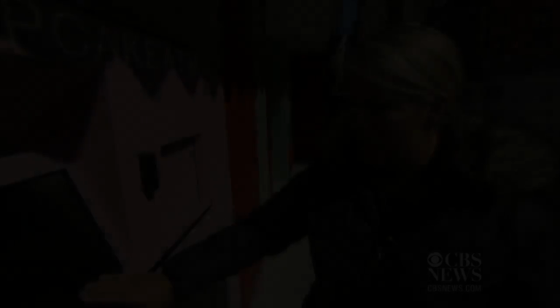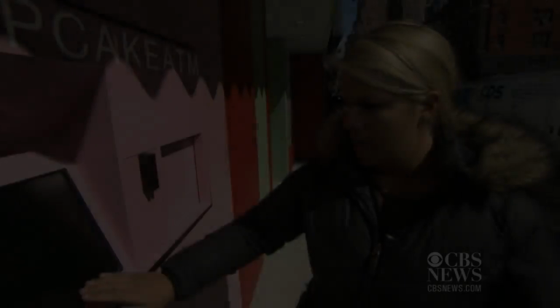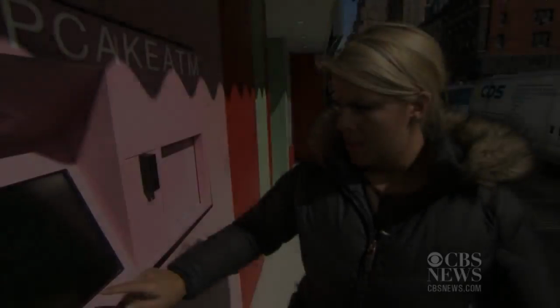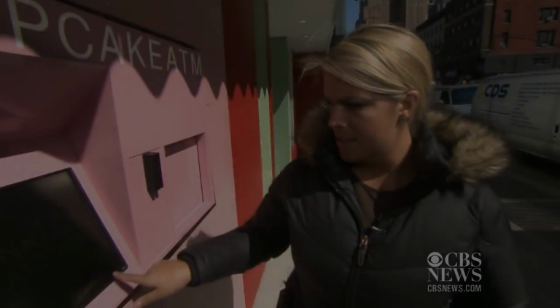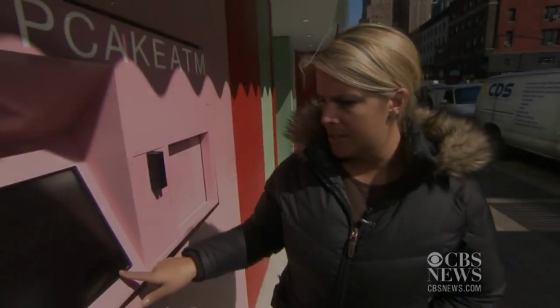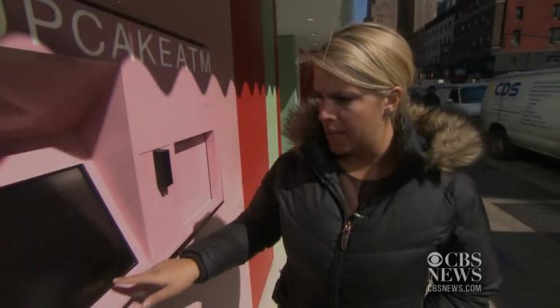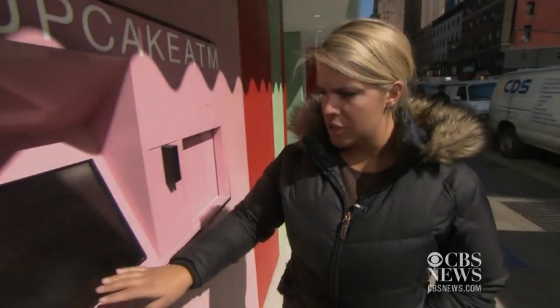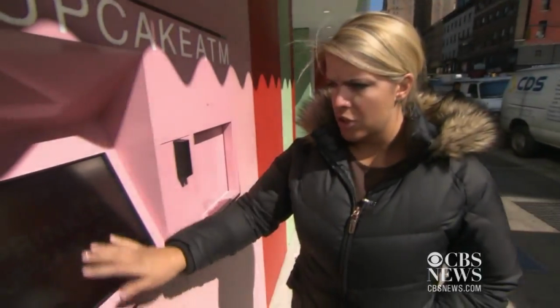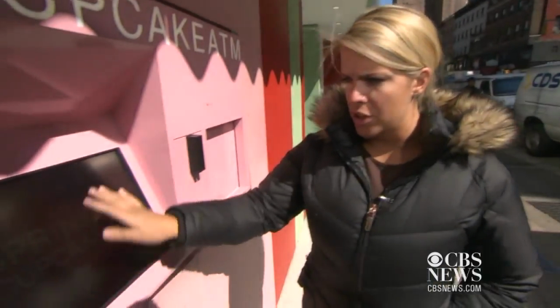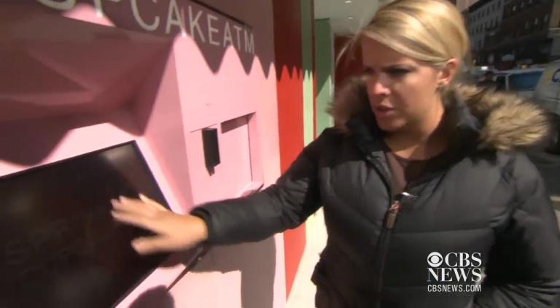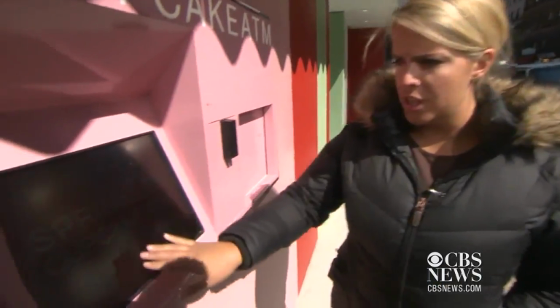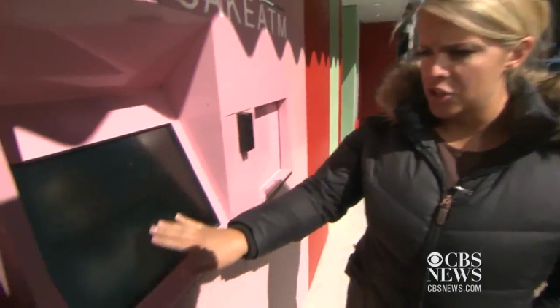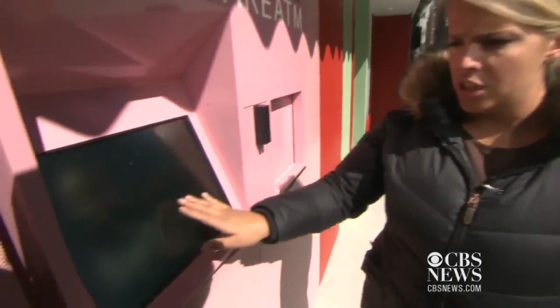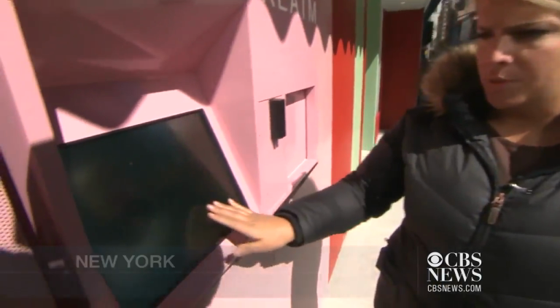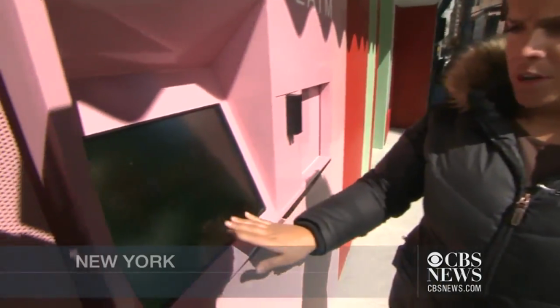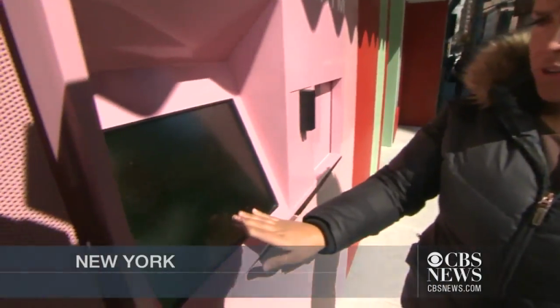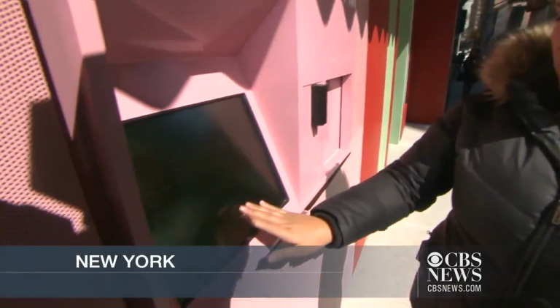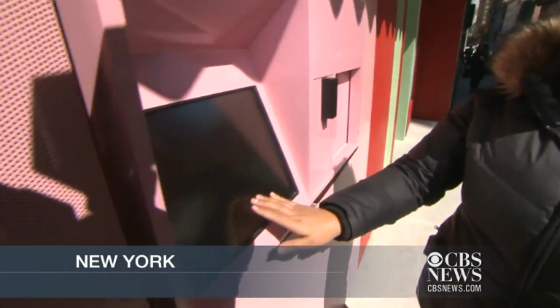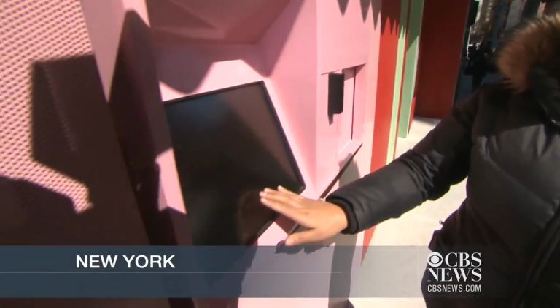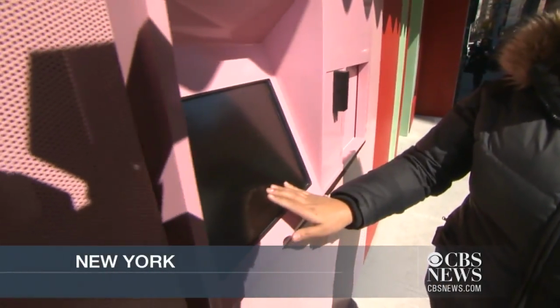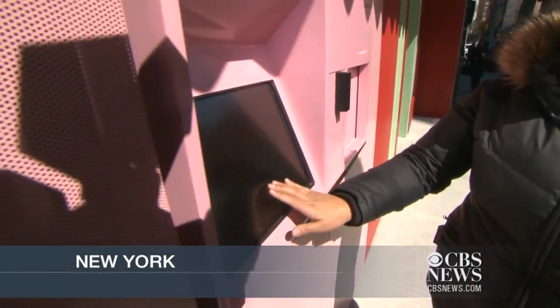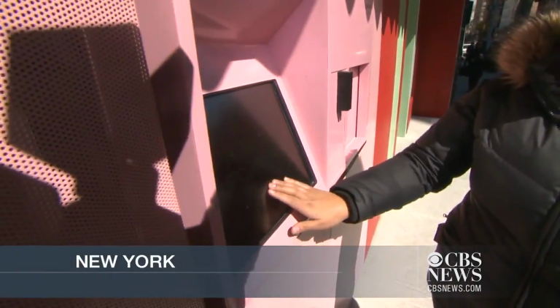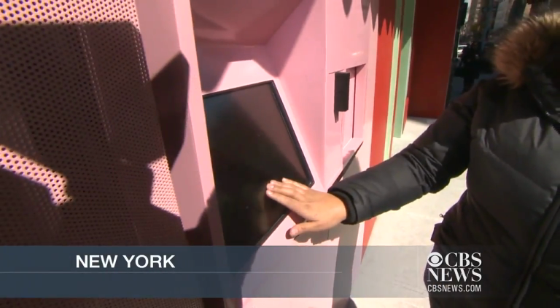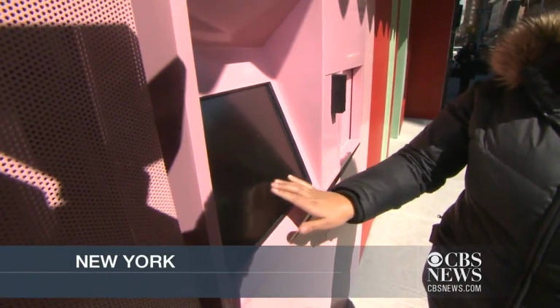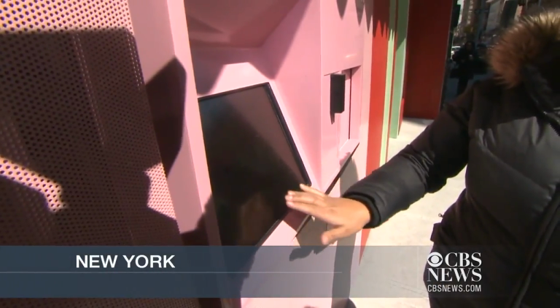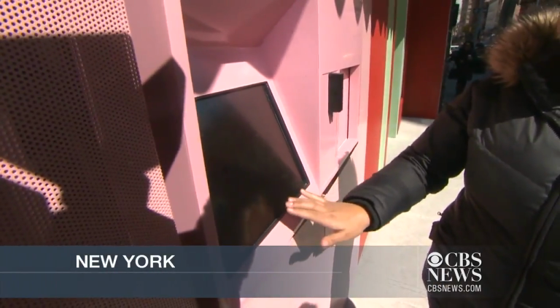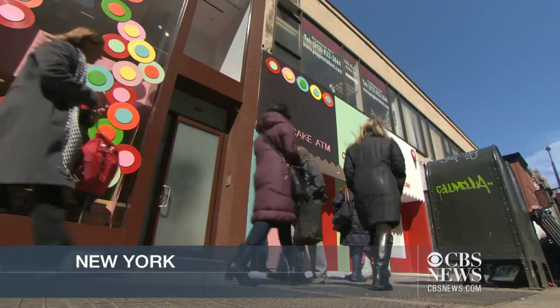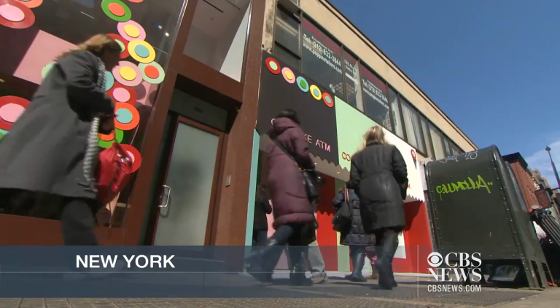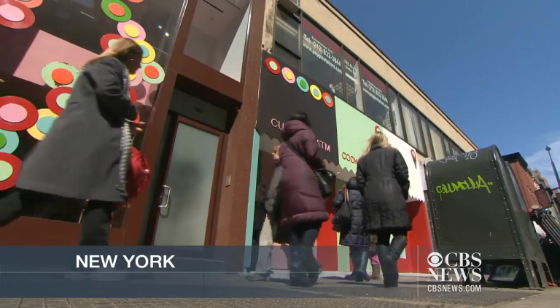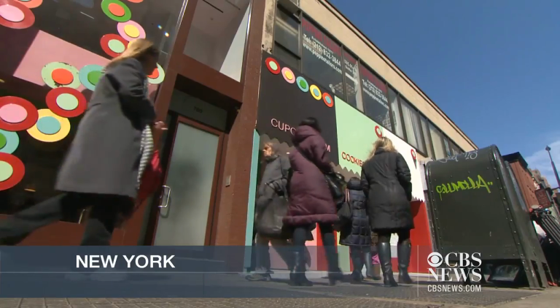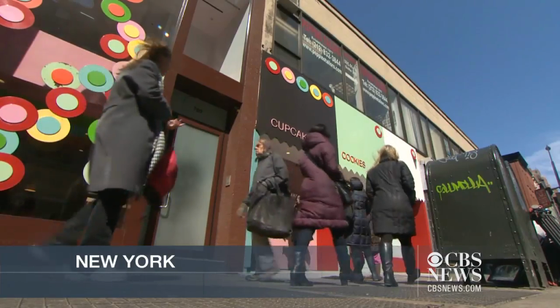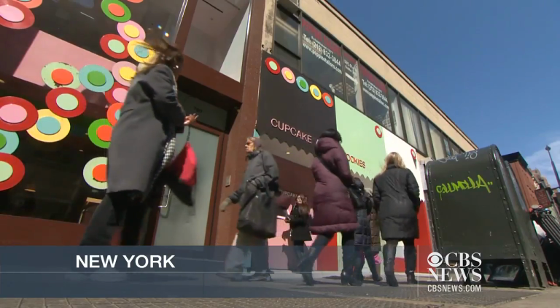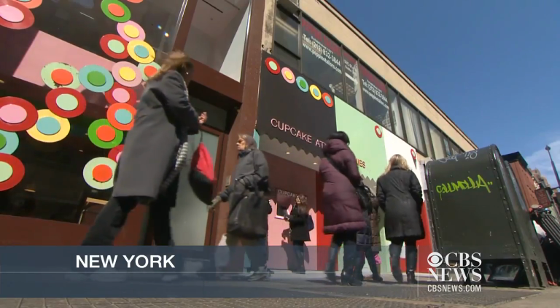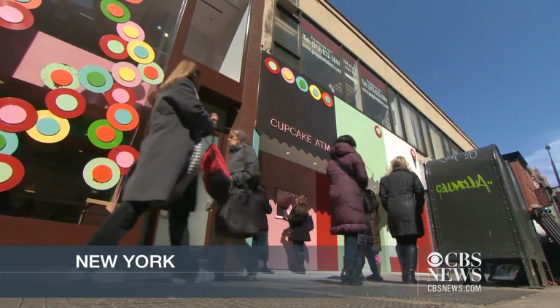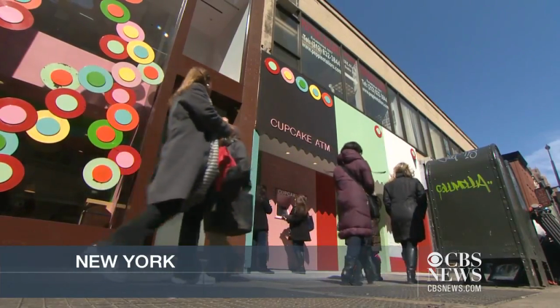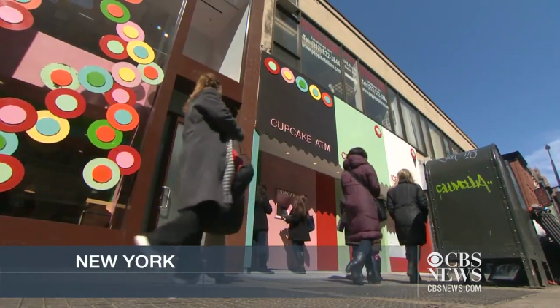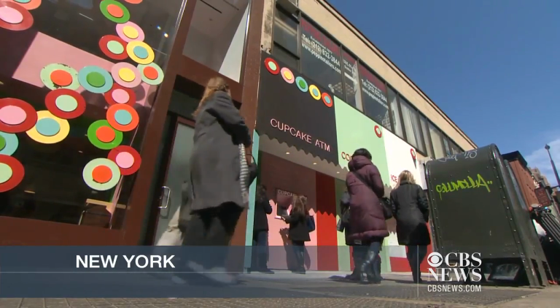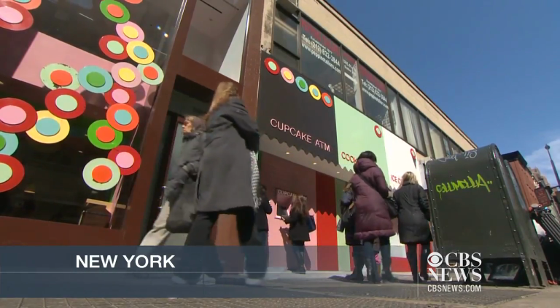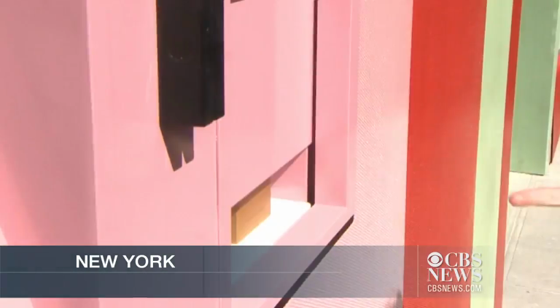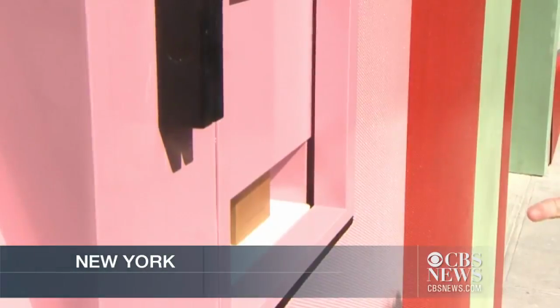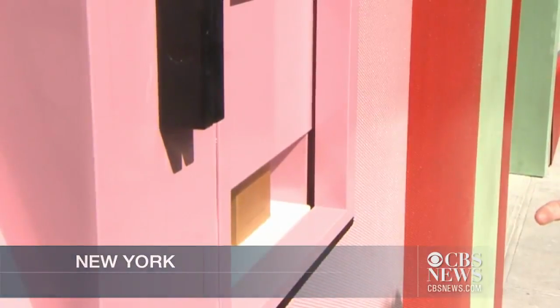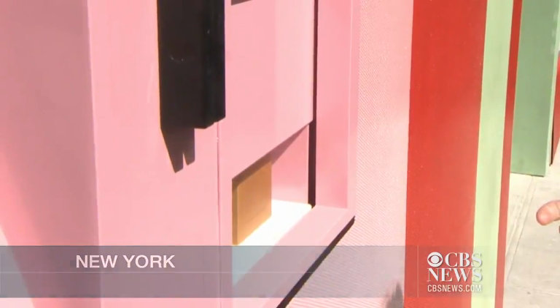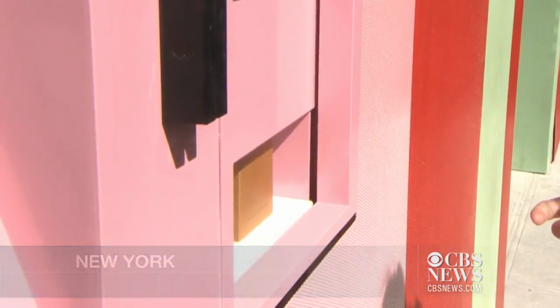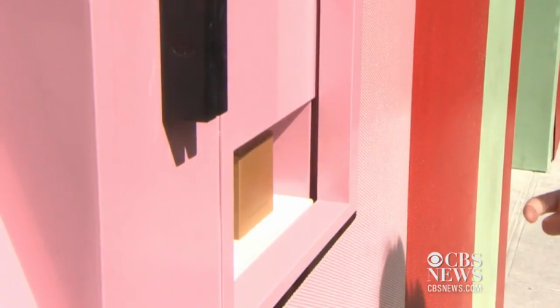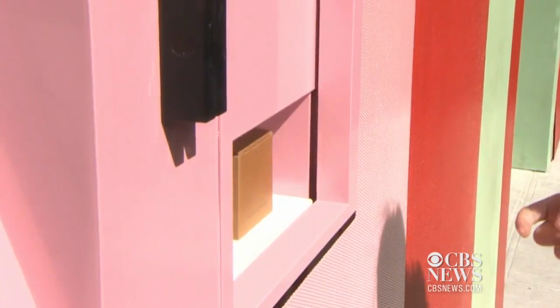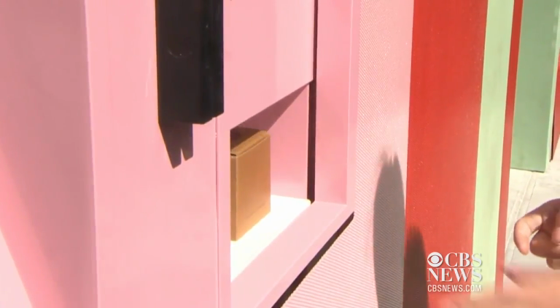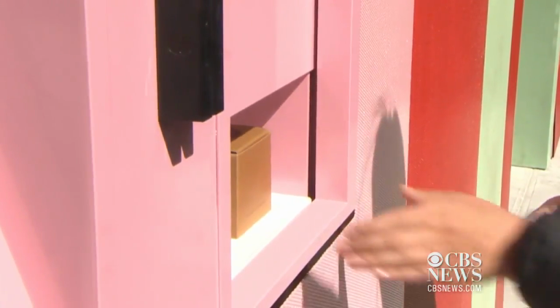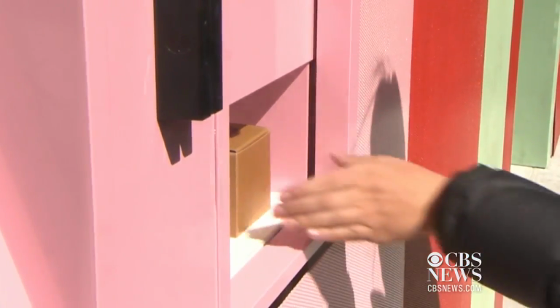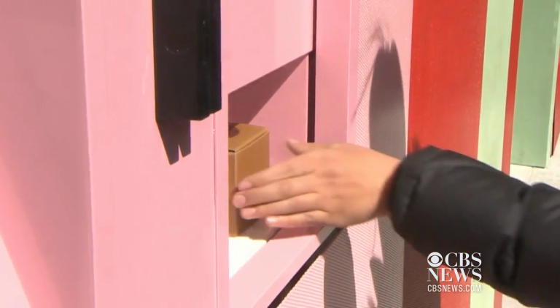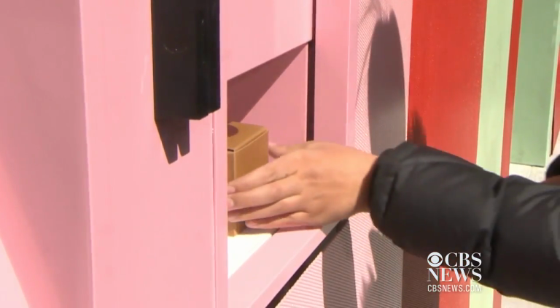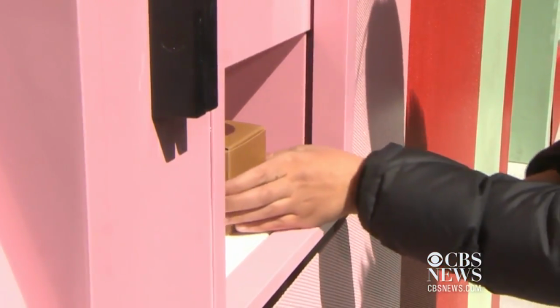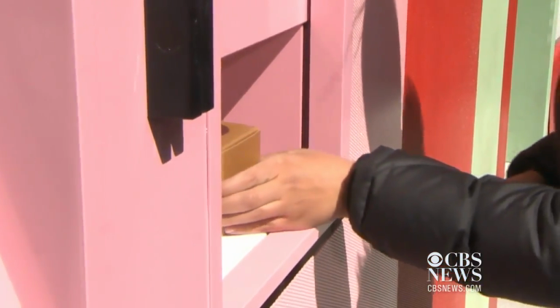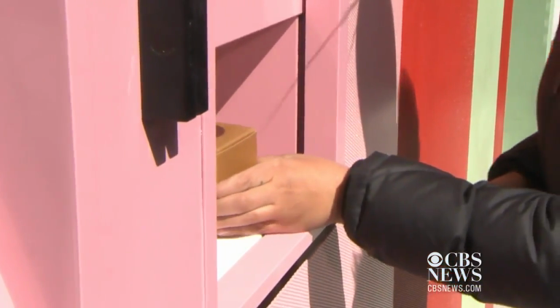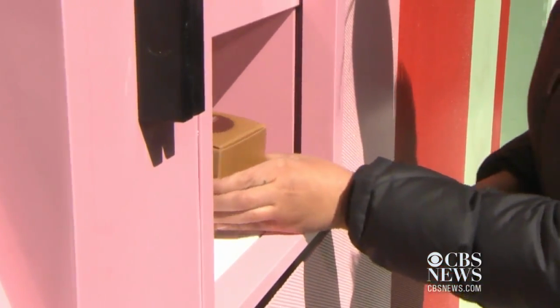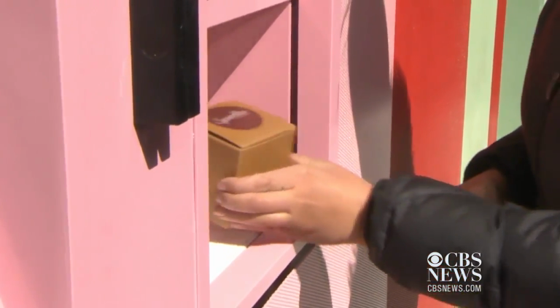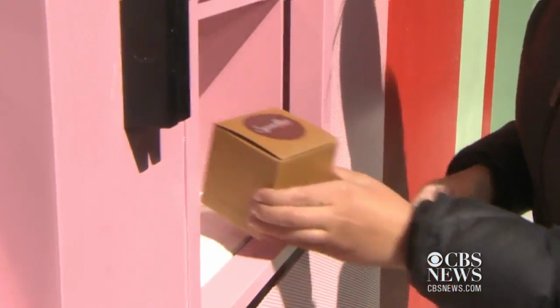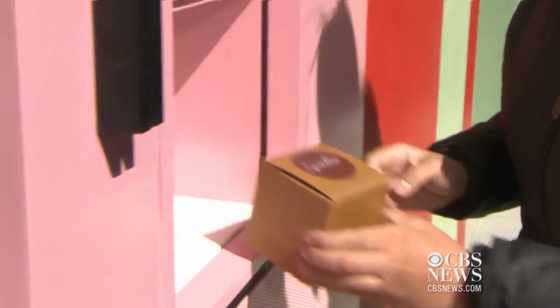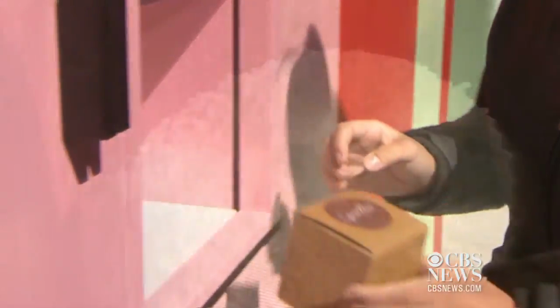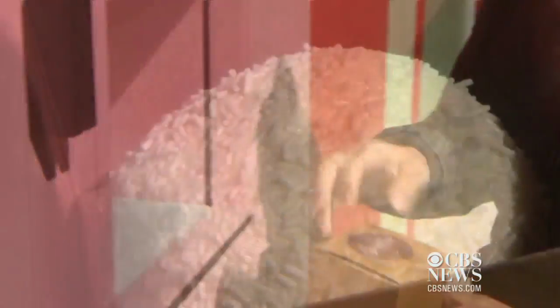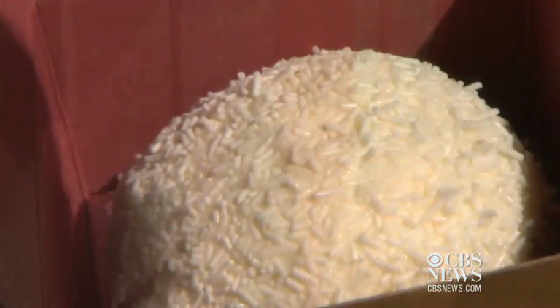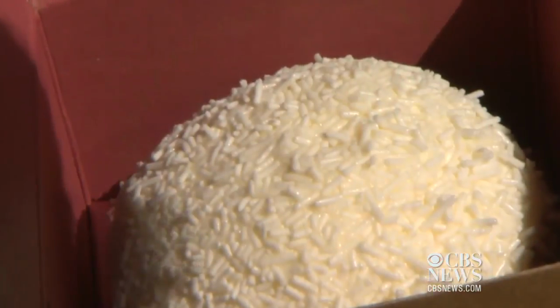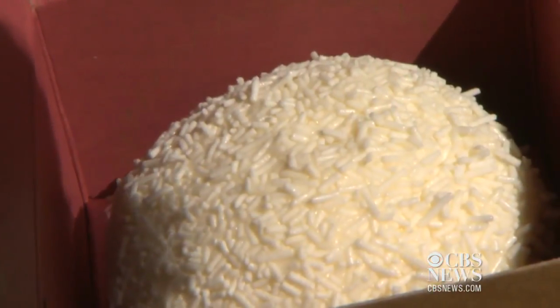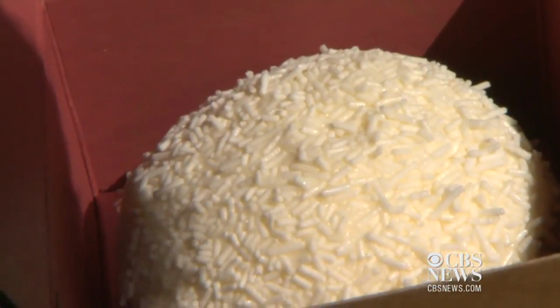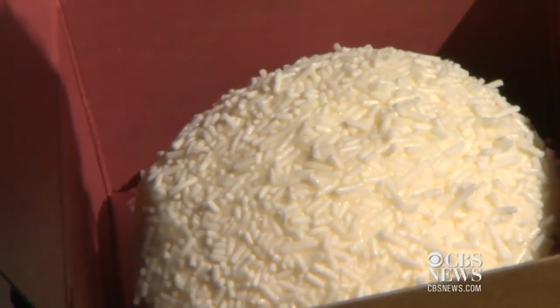It's a touch screen. You can touch anywhere on the computer. Maura Weber is using an ATM, but this one doesn't spit out cash. It sells cupcakes.